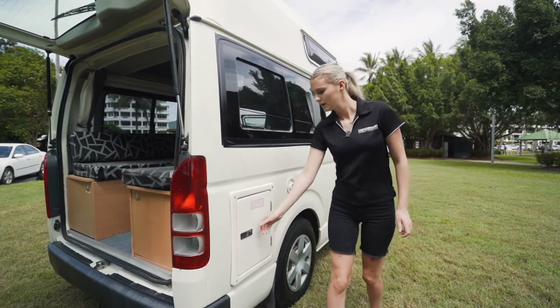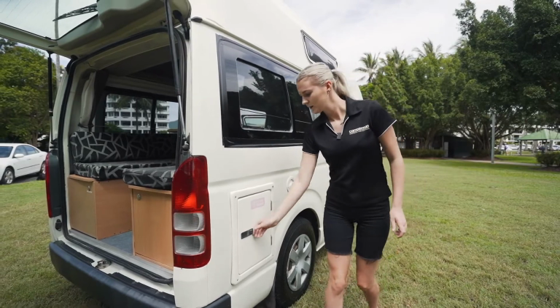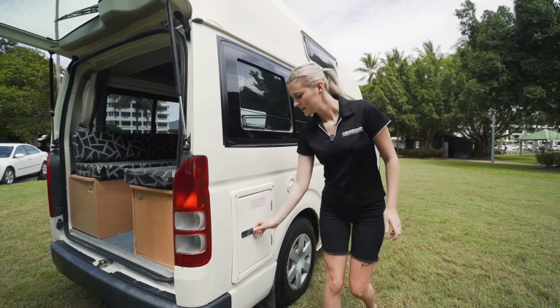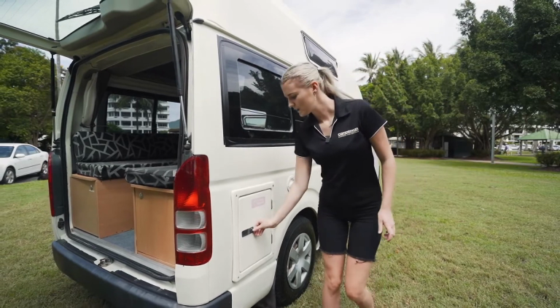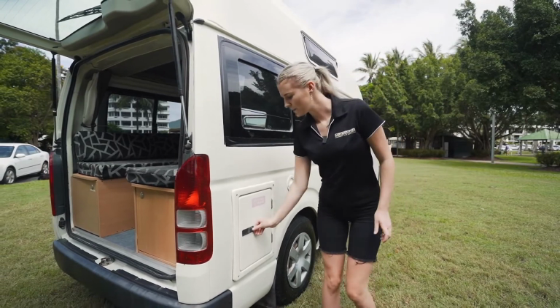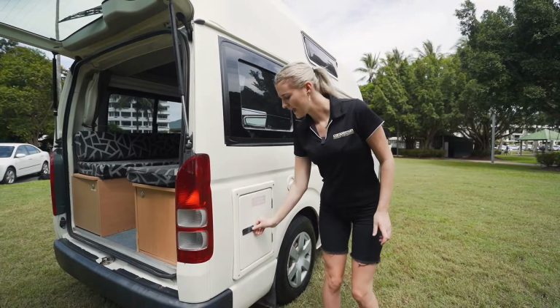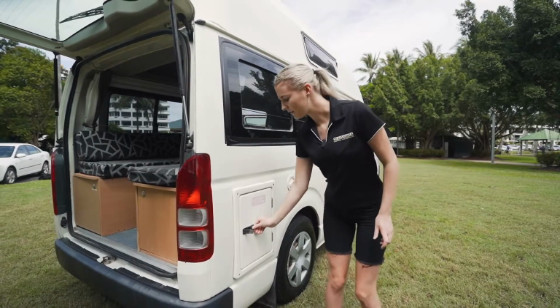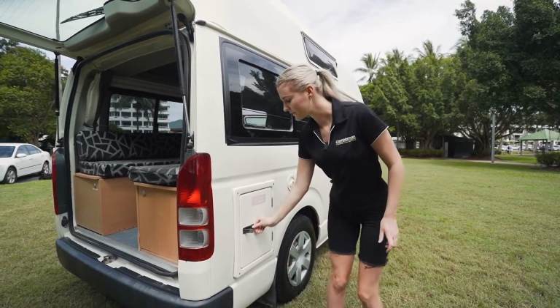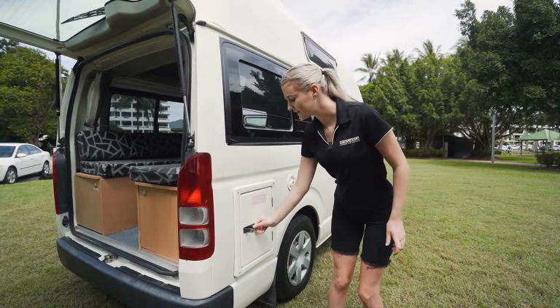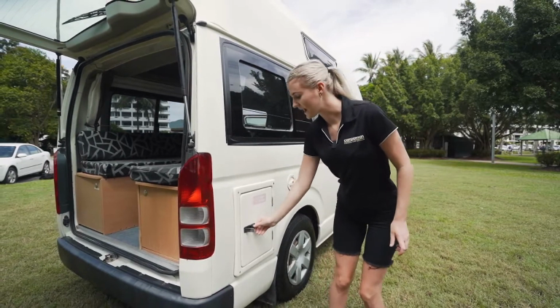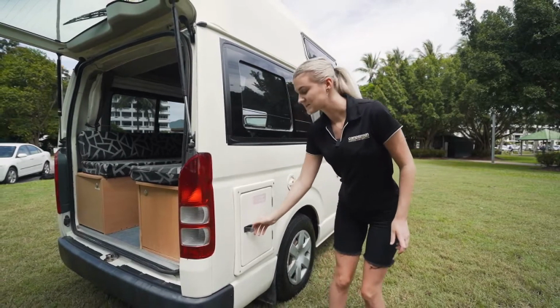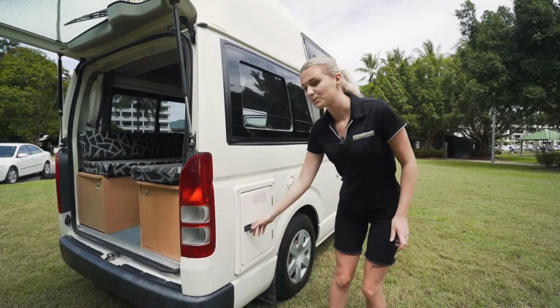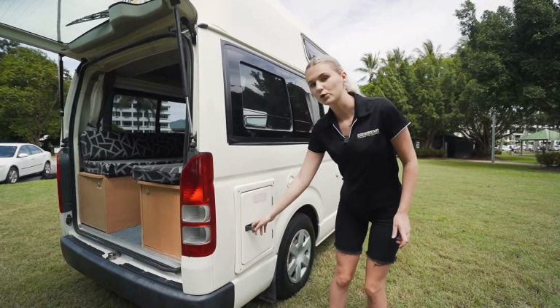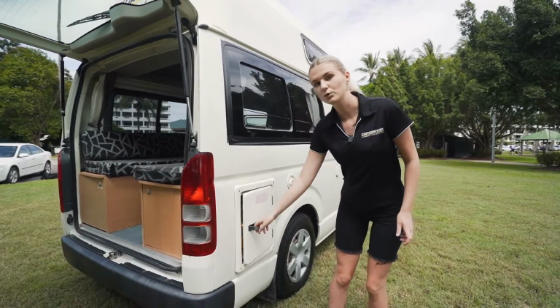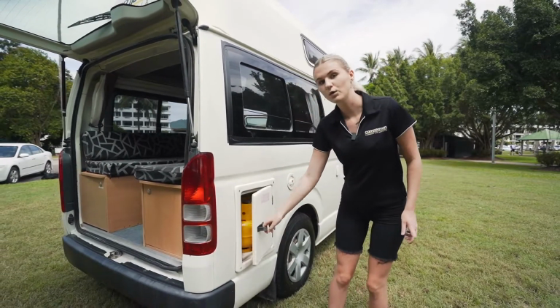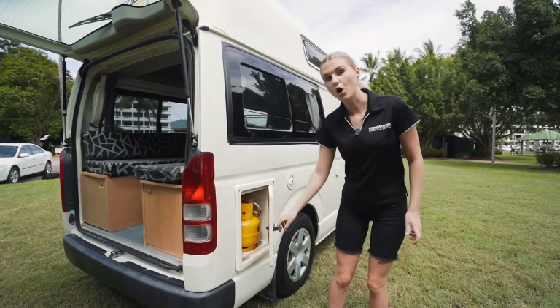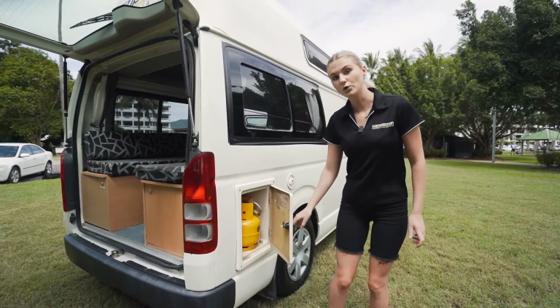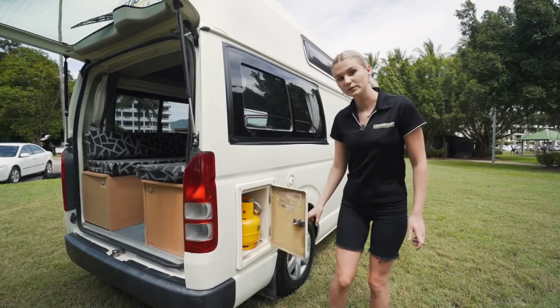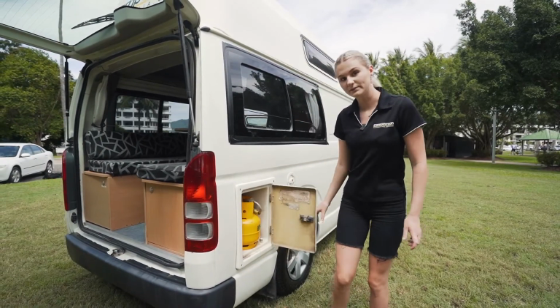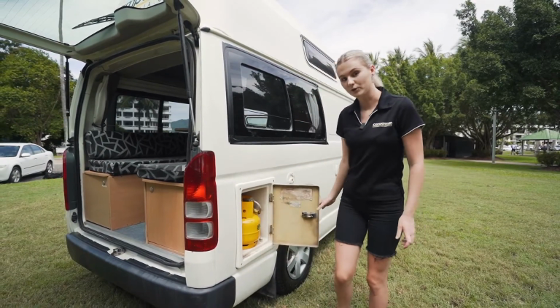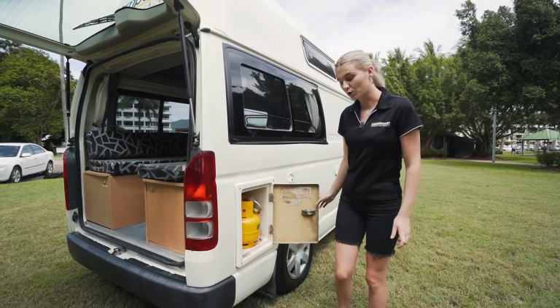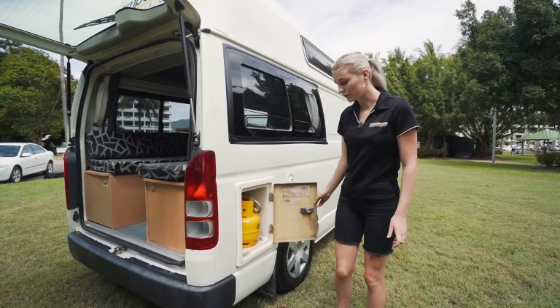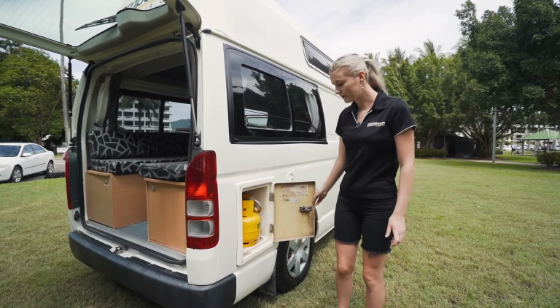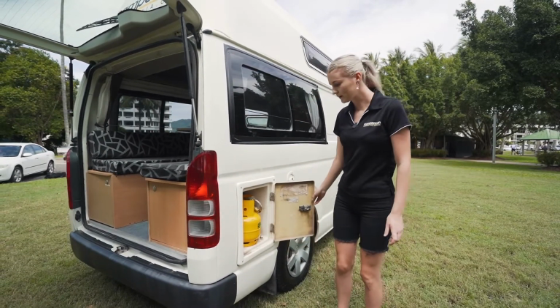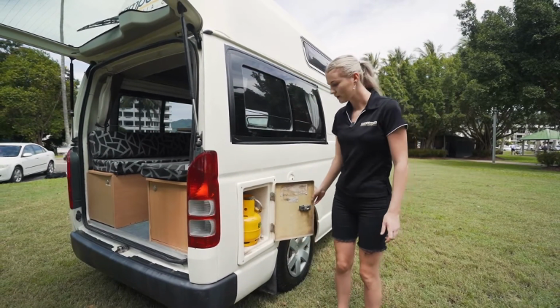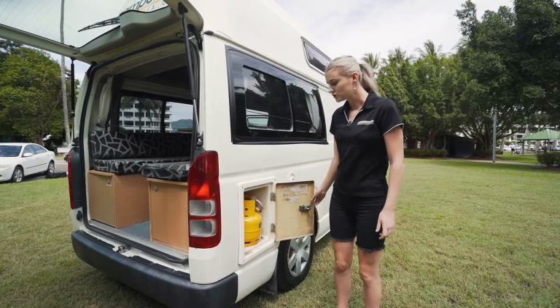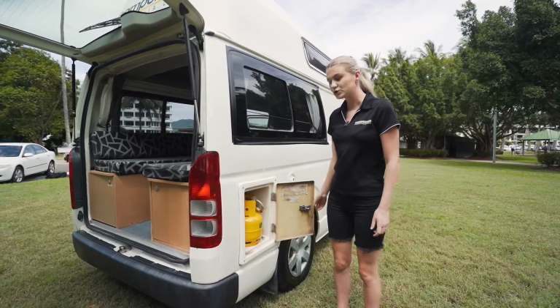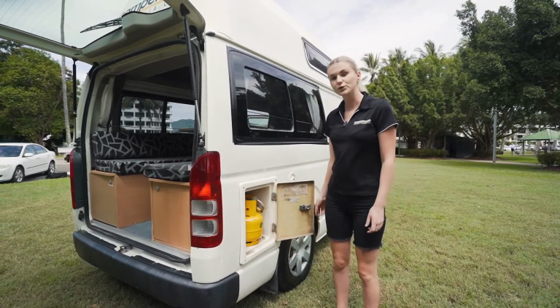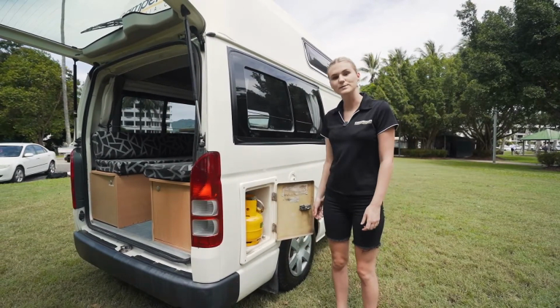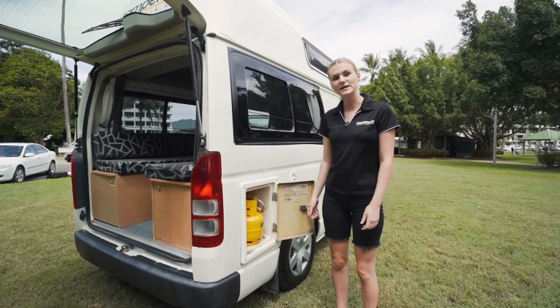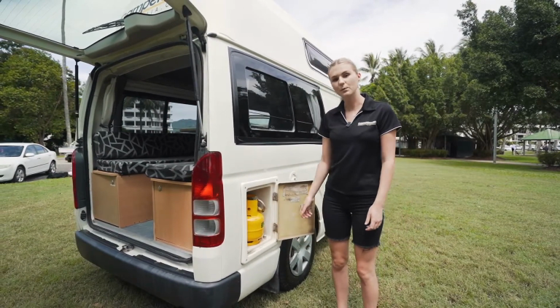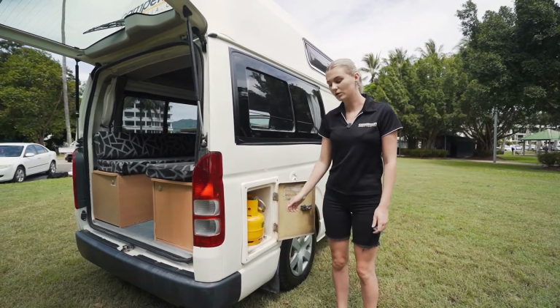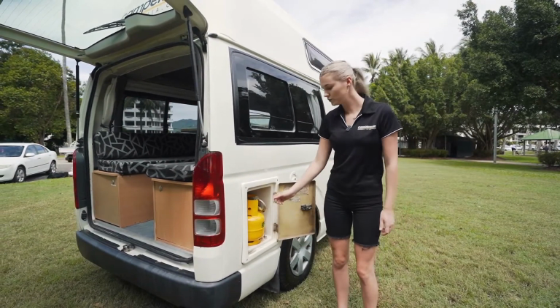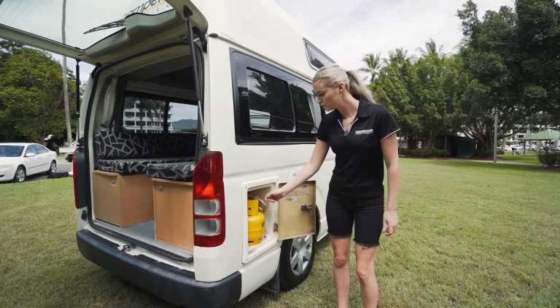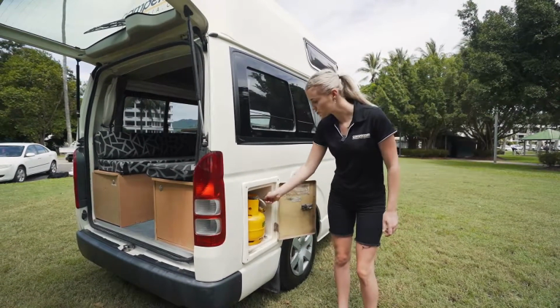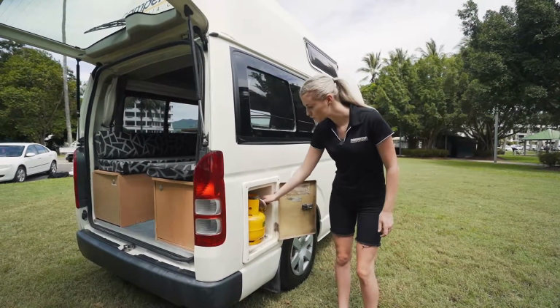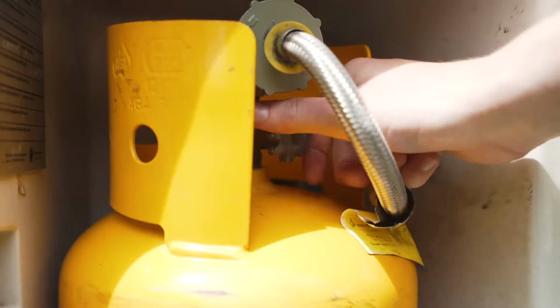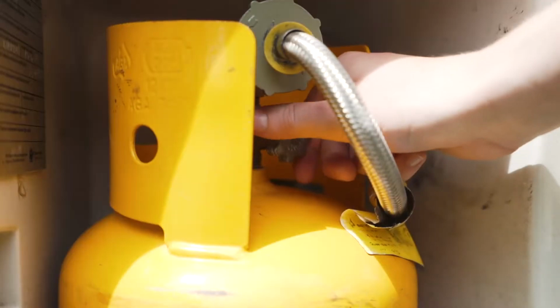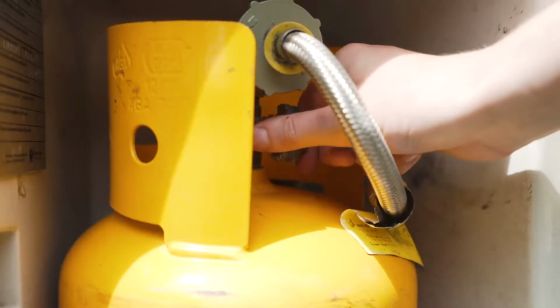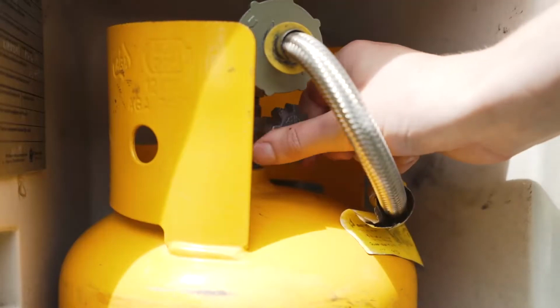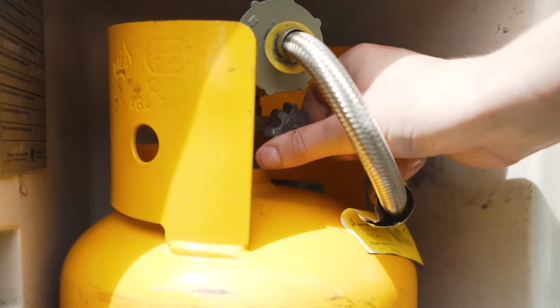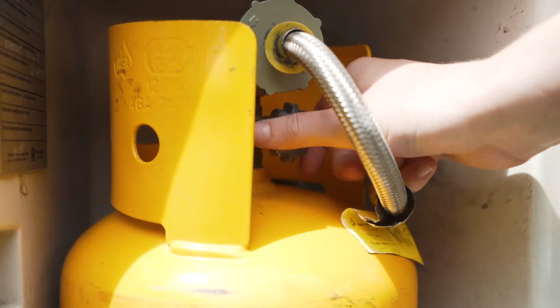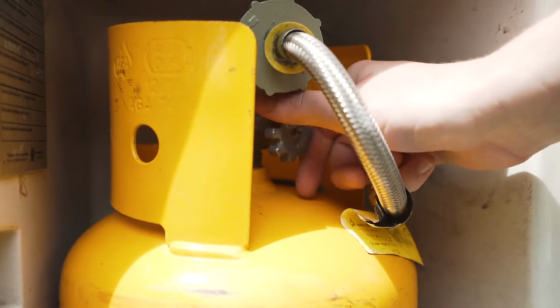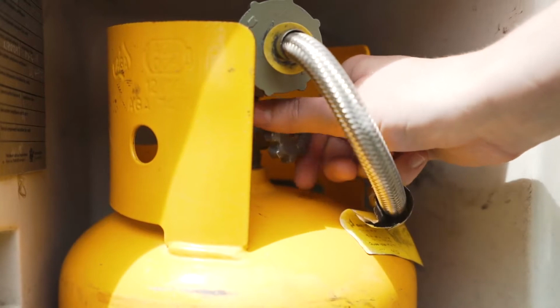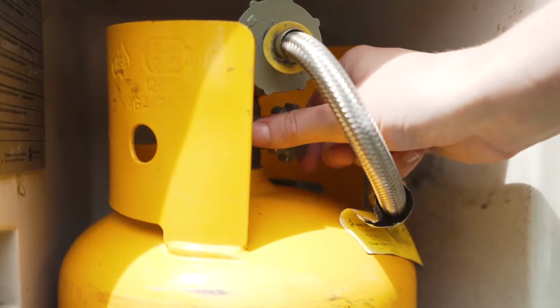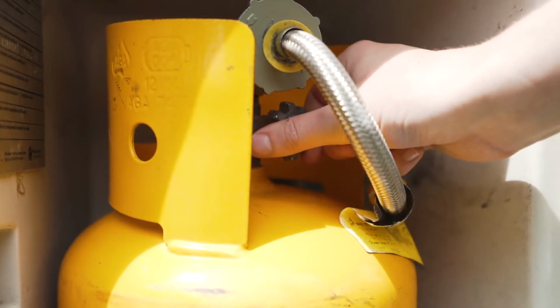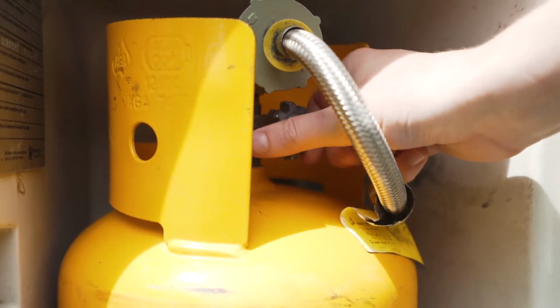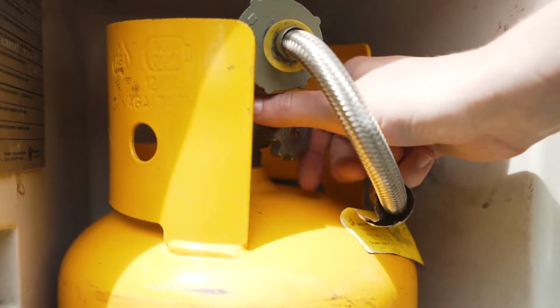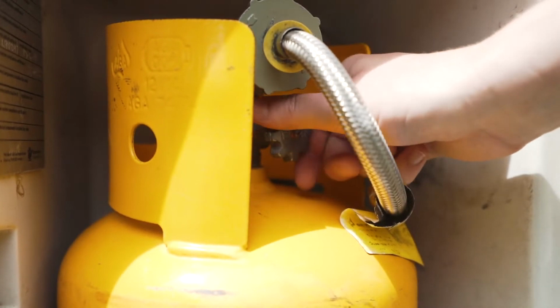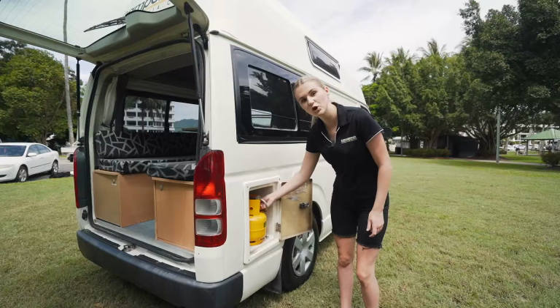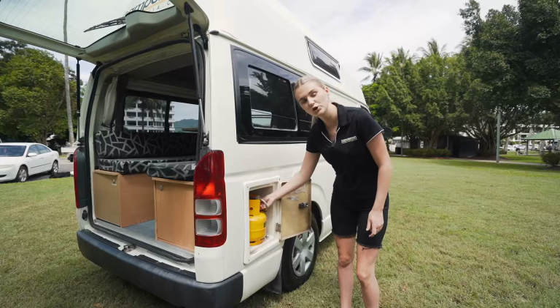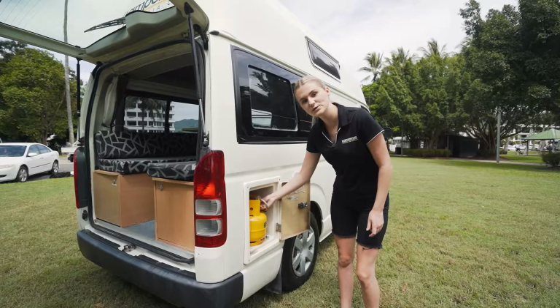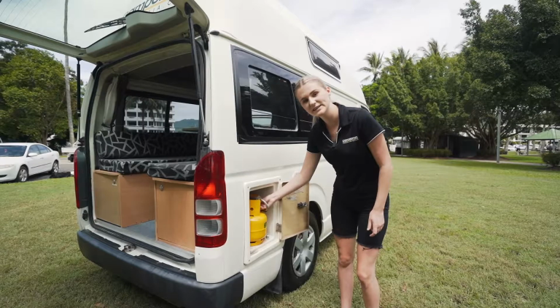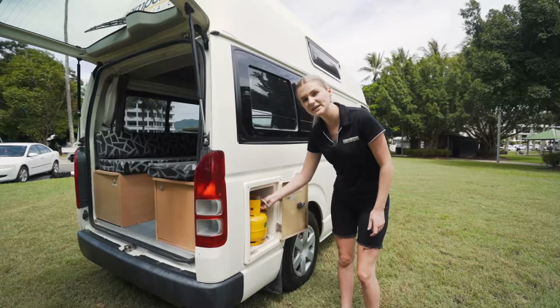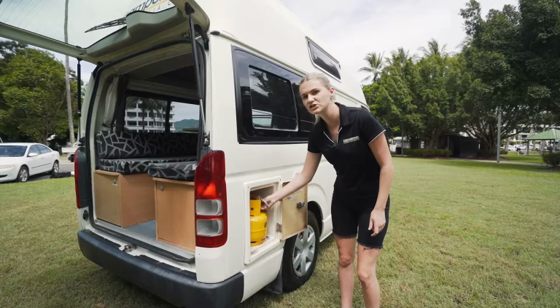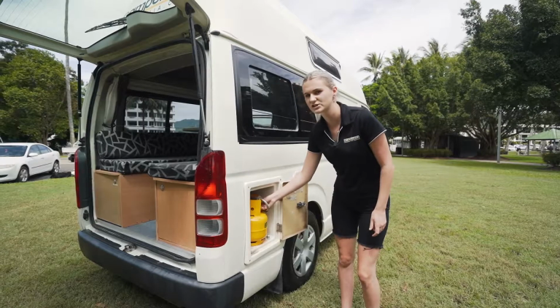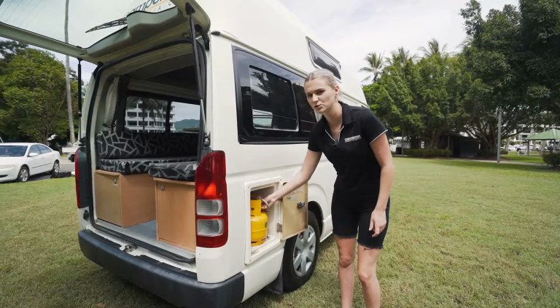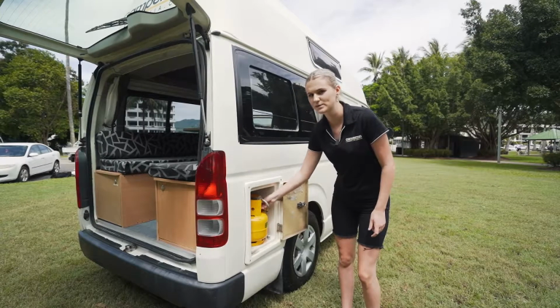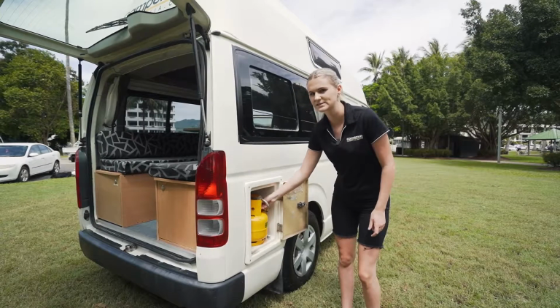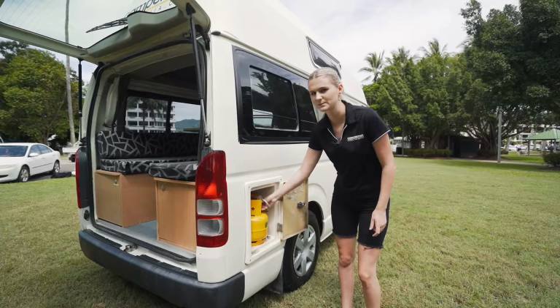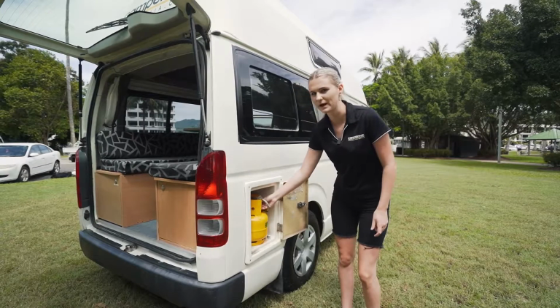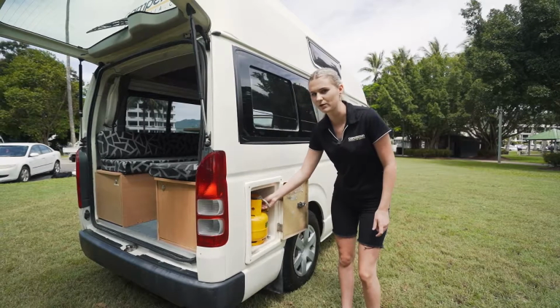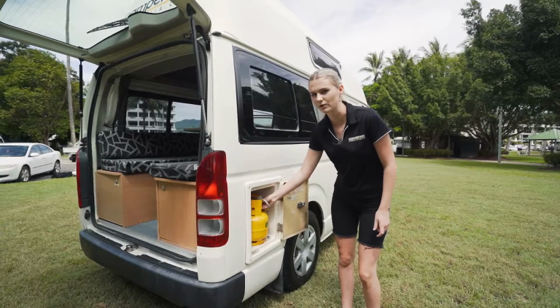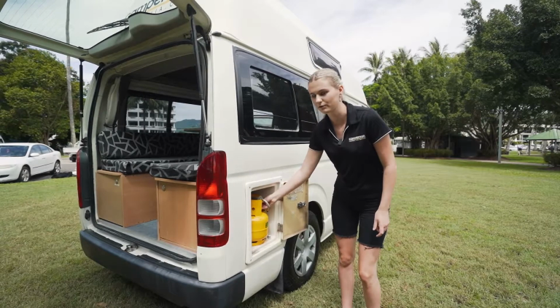Here we have the gas bottle, only for cooking. To use that one, you just twist it on, and when you're not using it, just twist it back off.